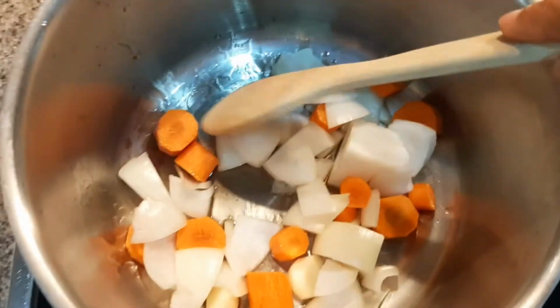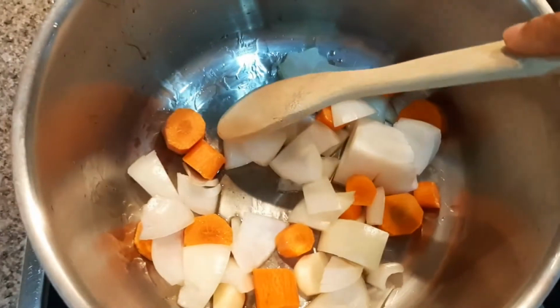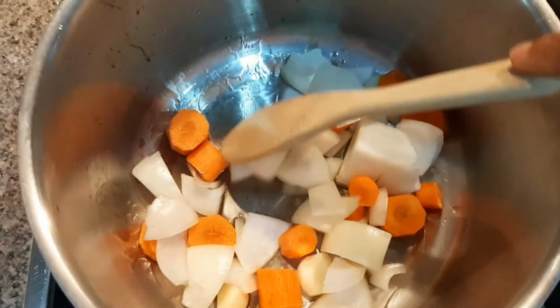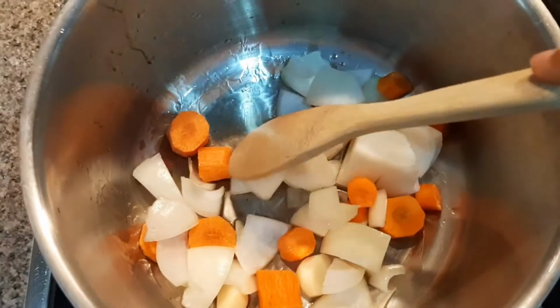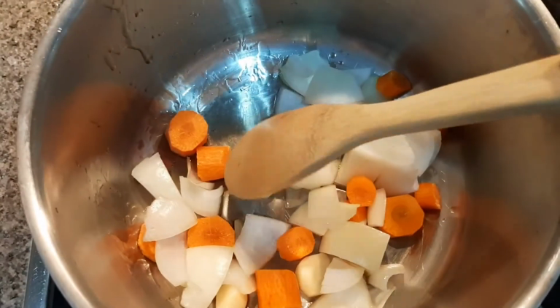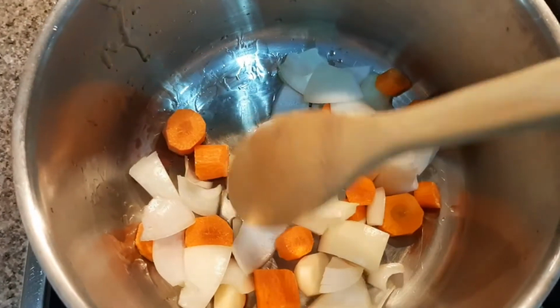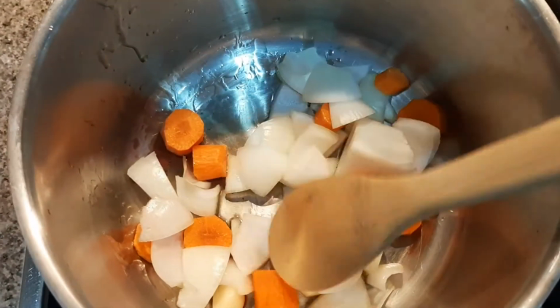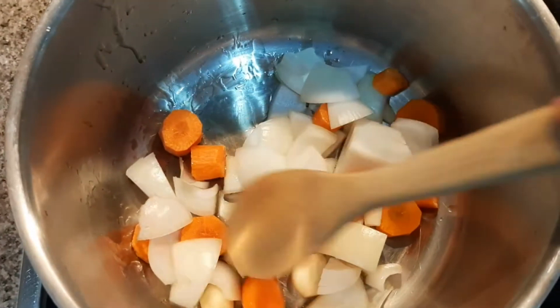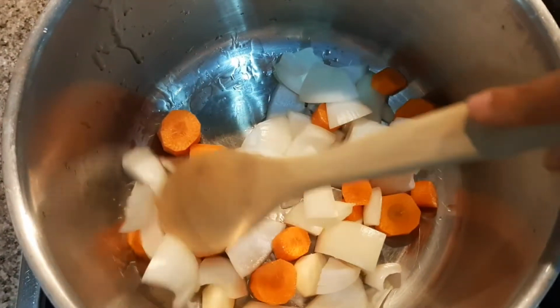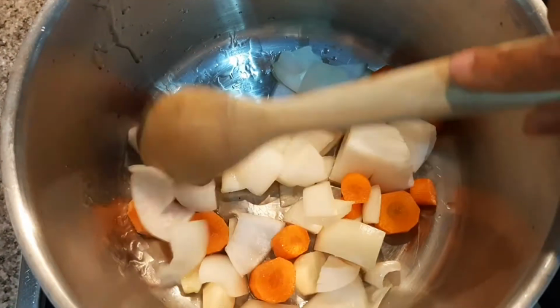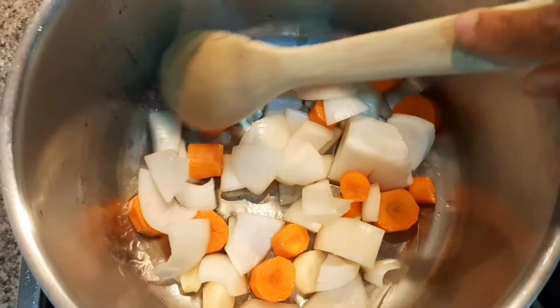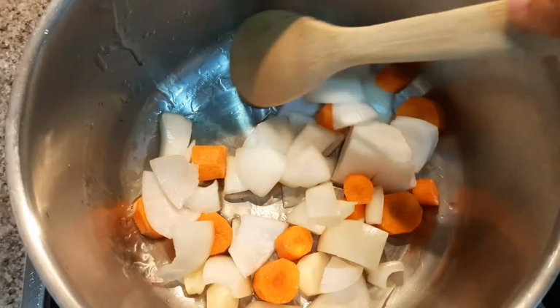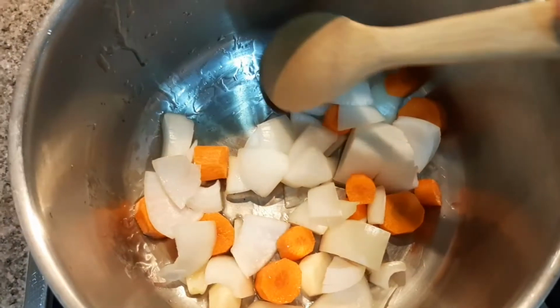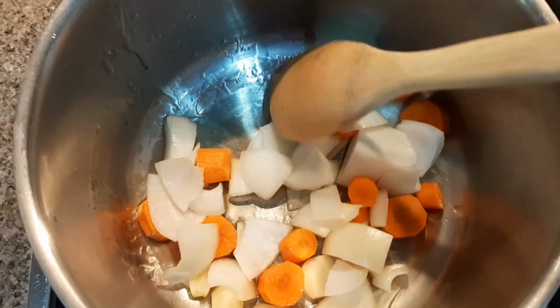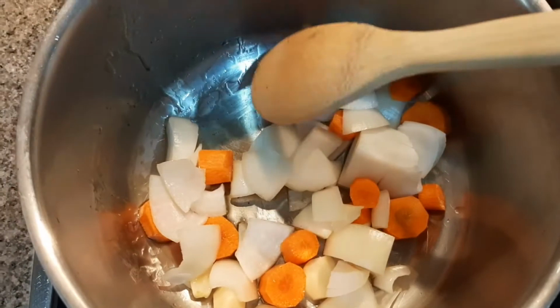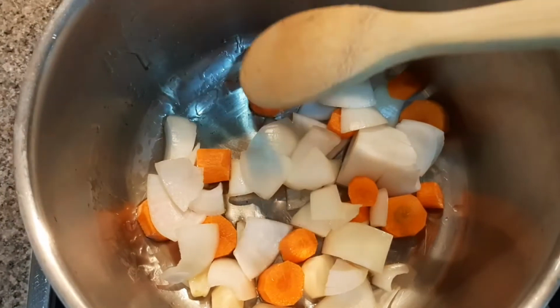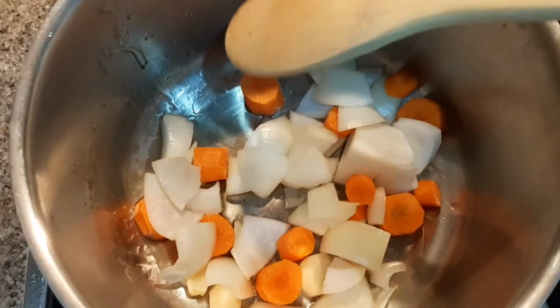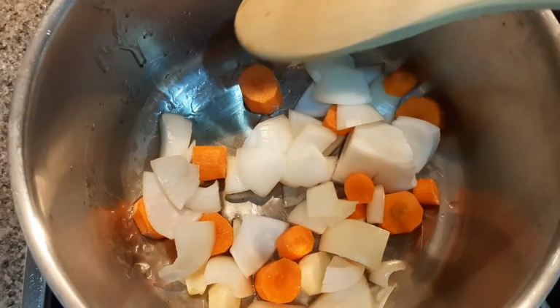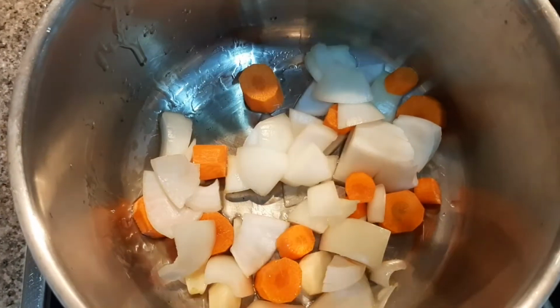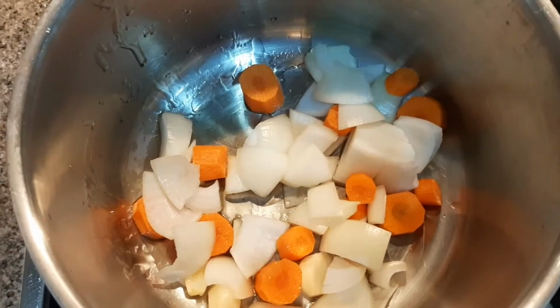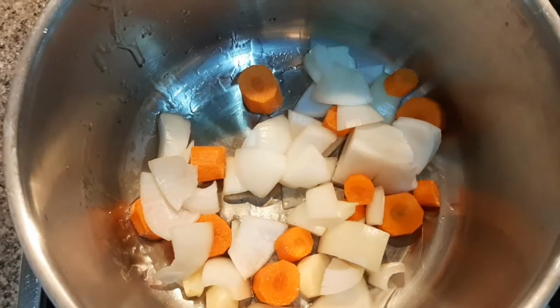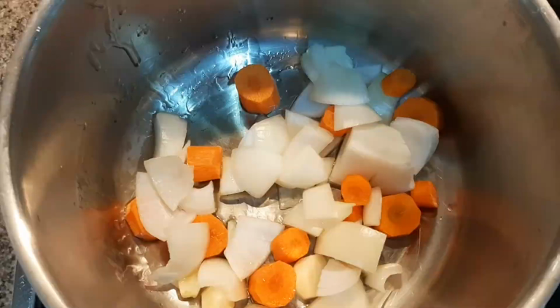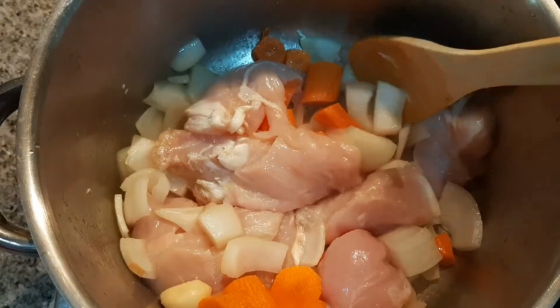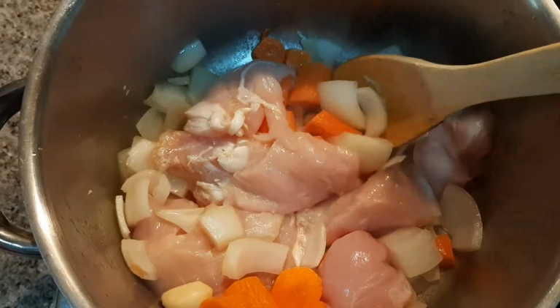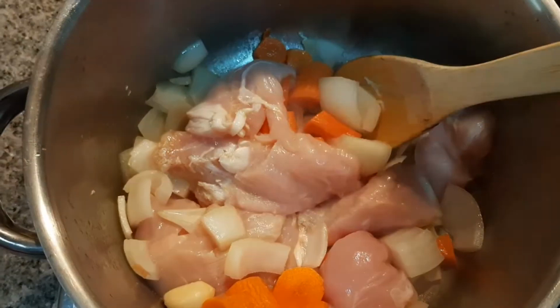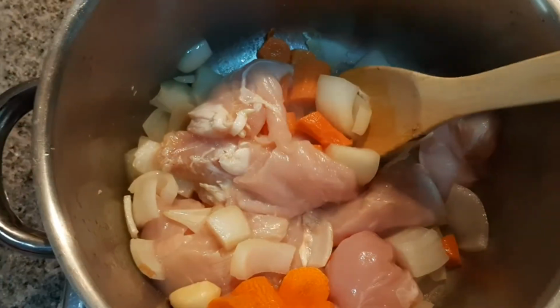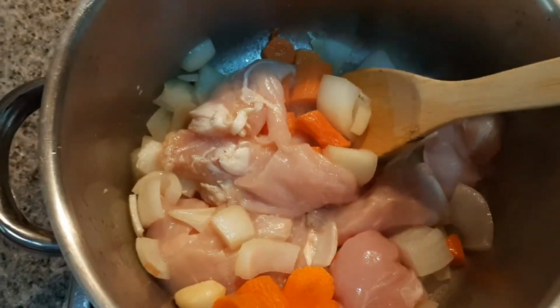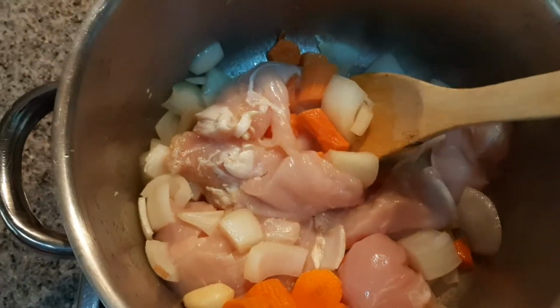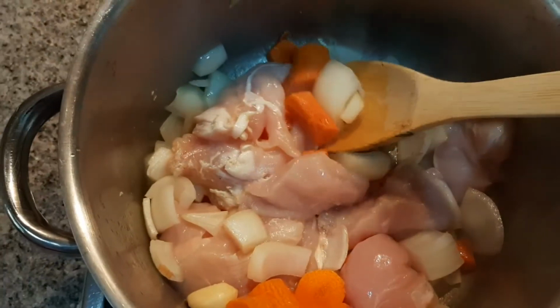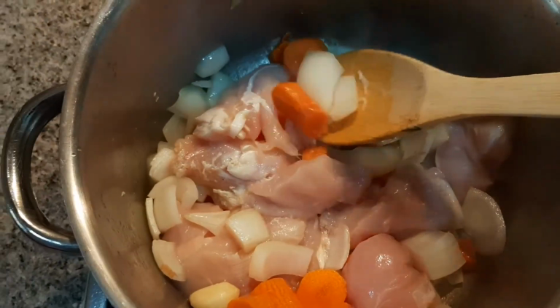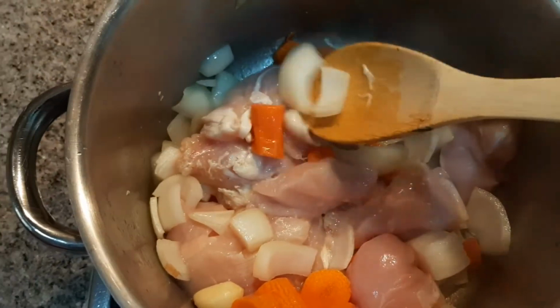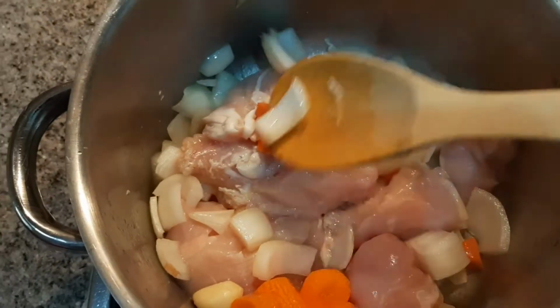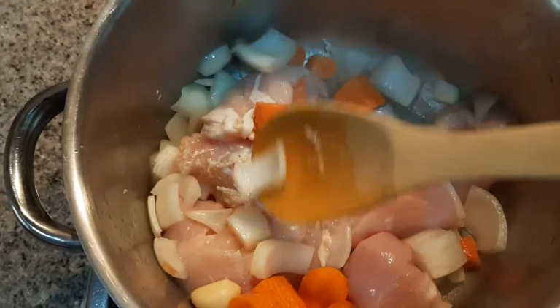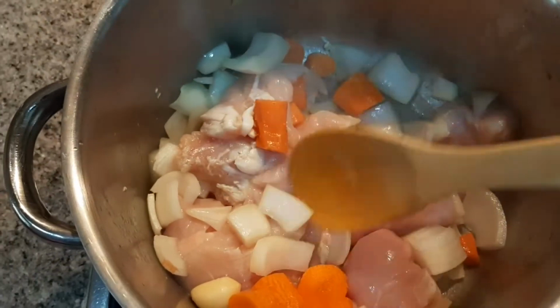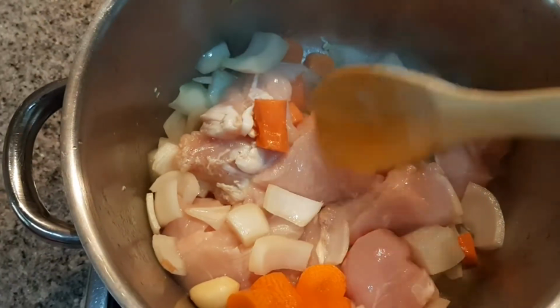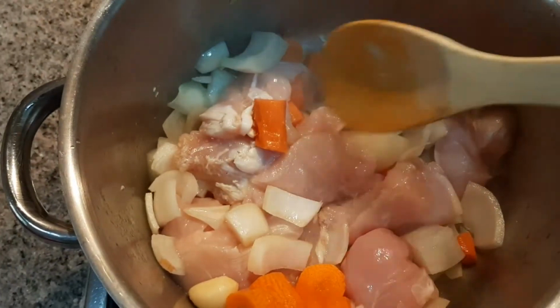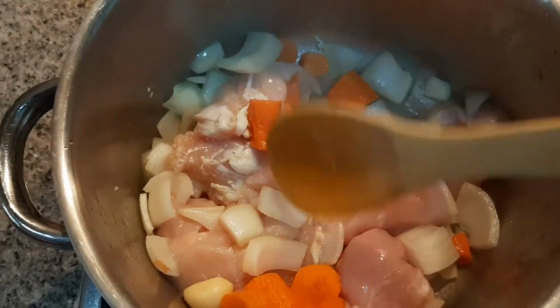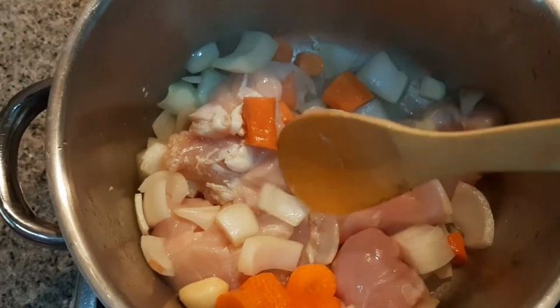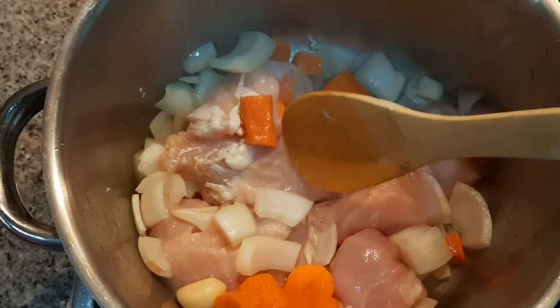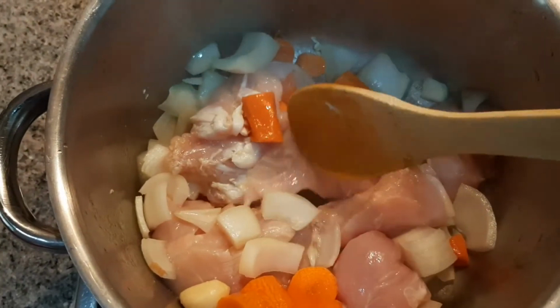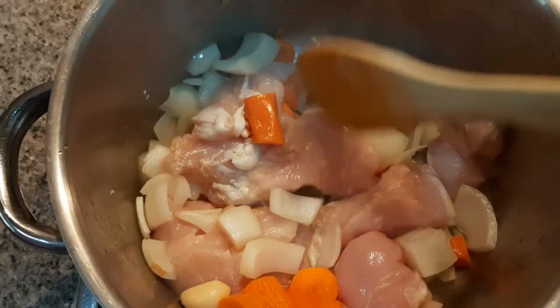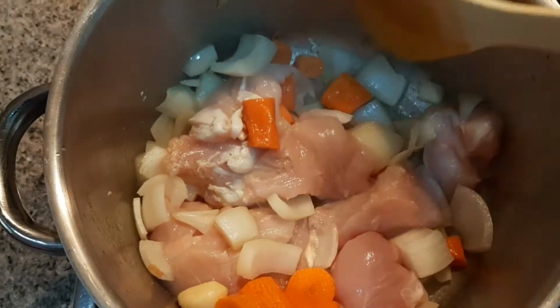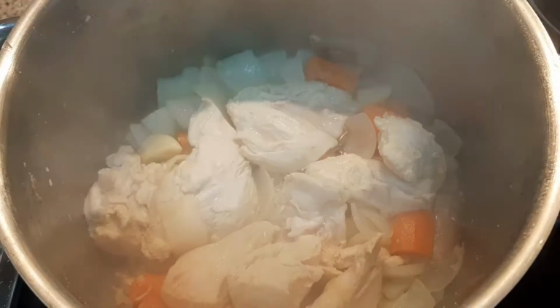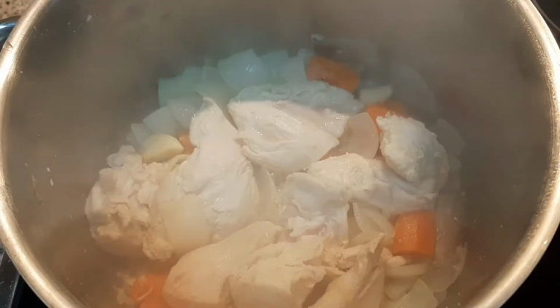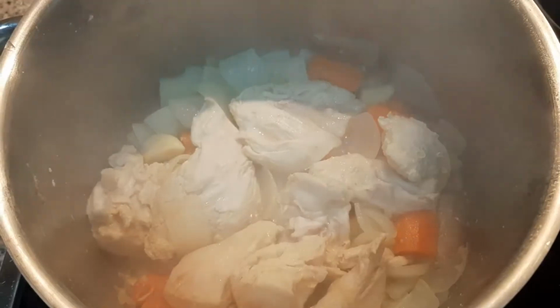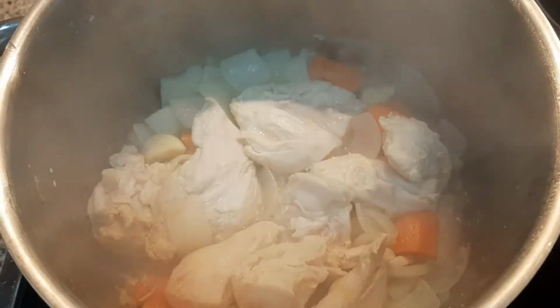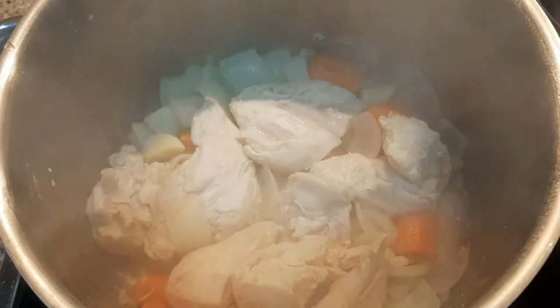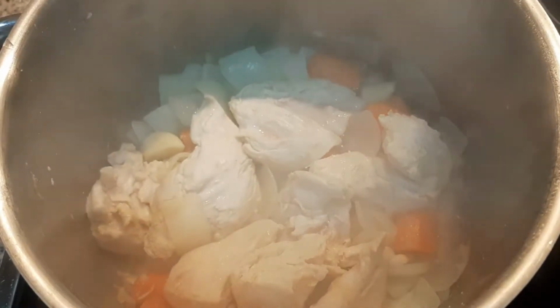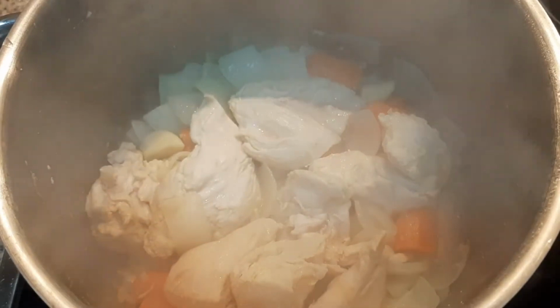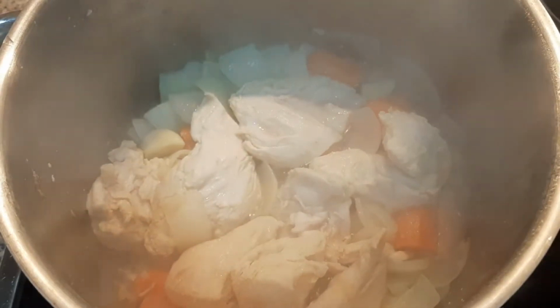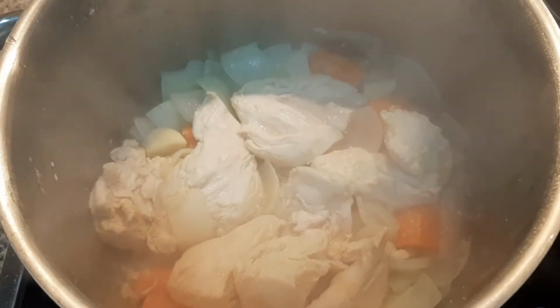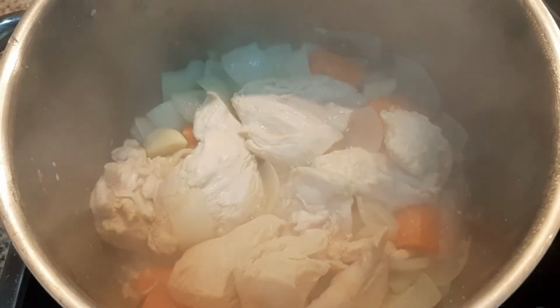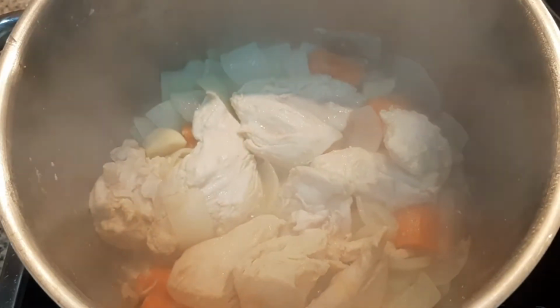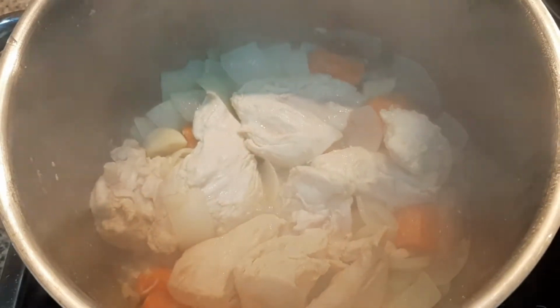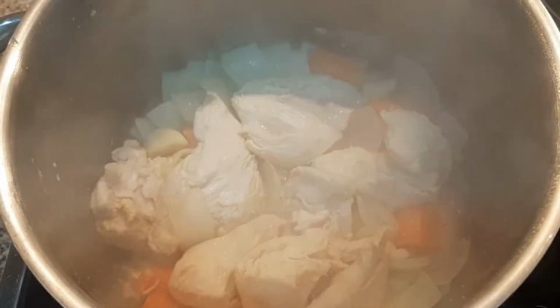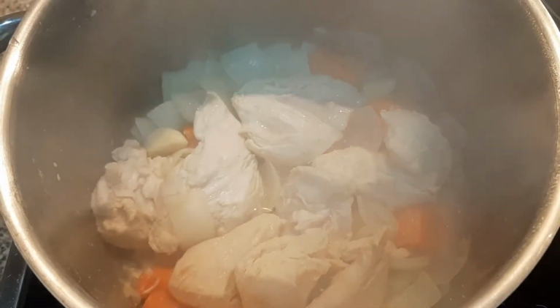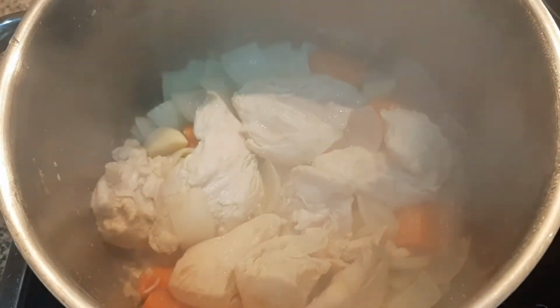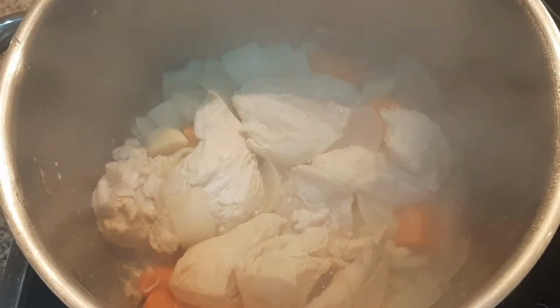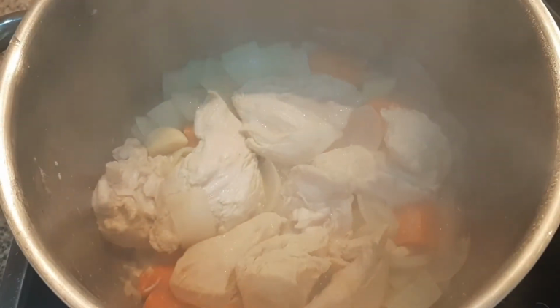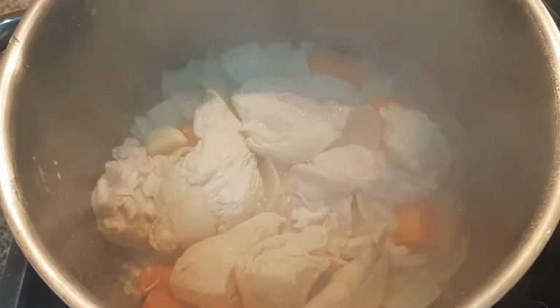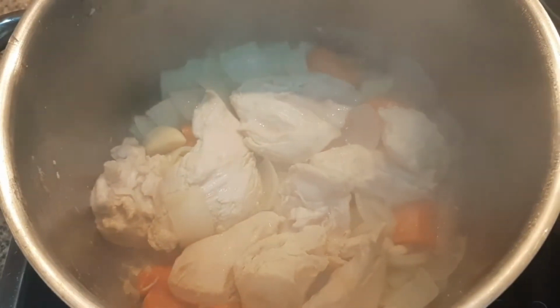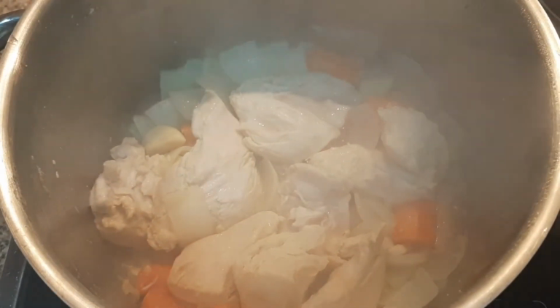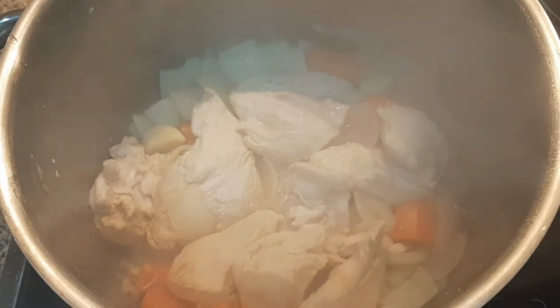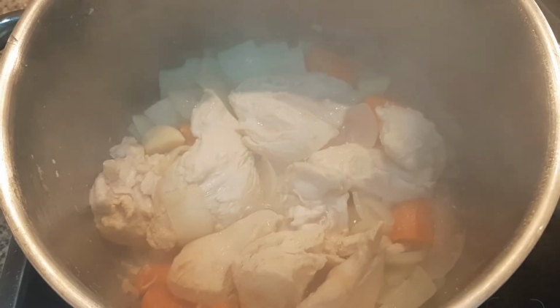To add more flavor I will use chicken, but you can use chicken or broth. If you don't want to use chicken, you can use vegetable broth.